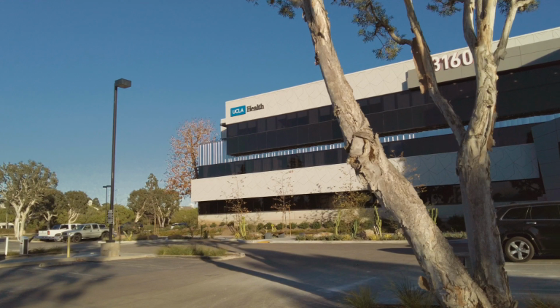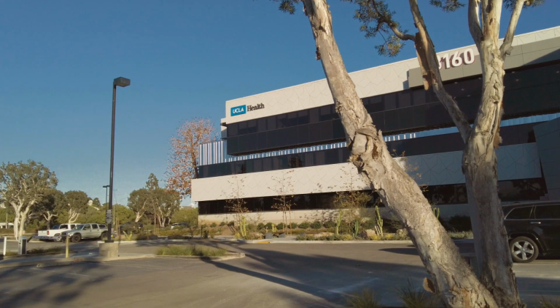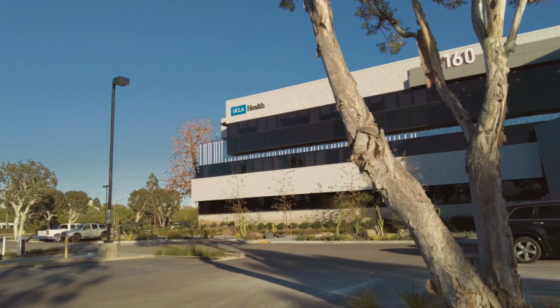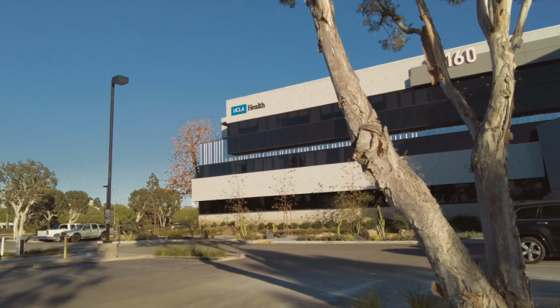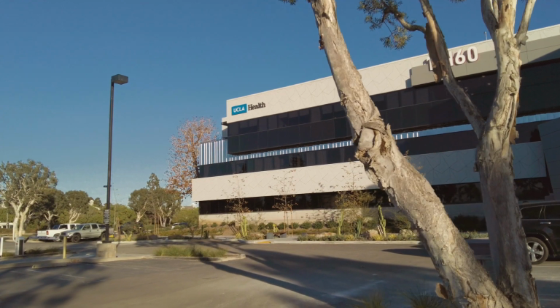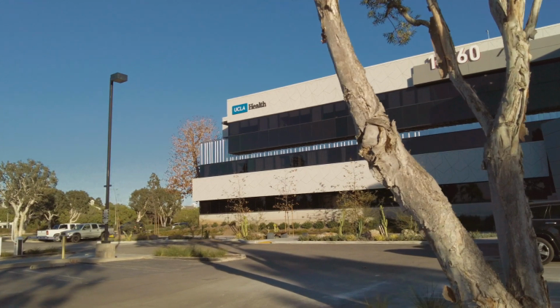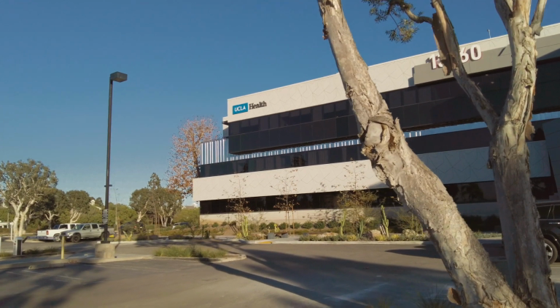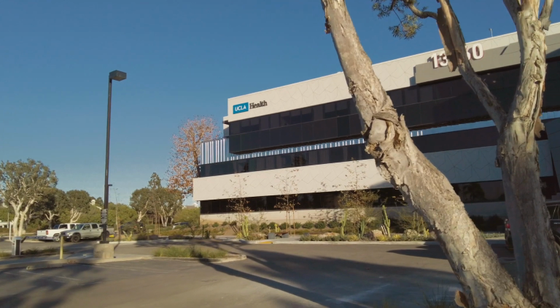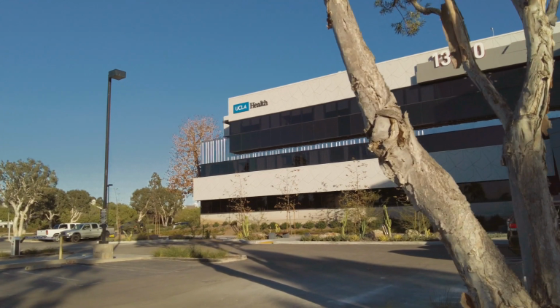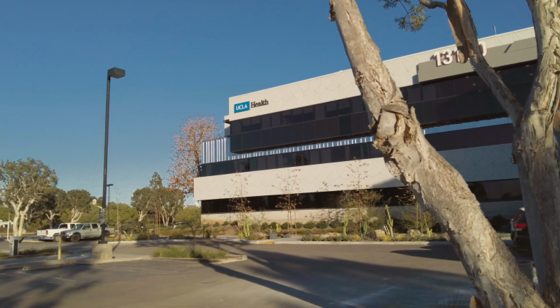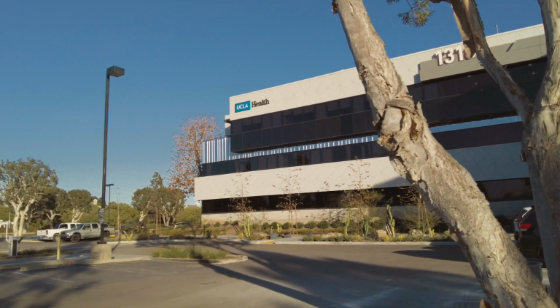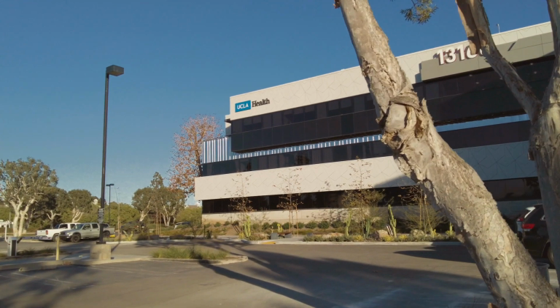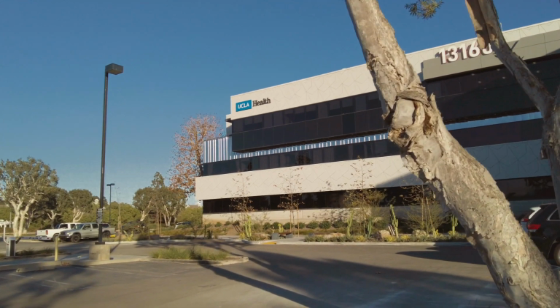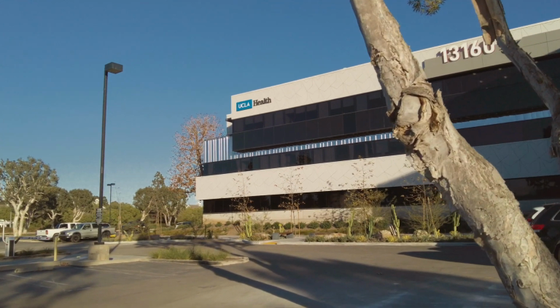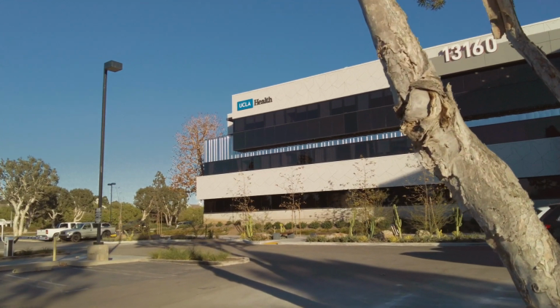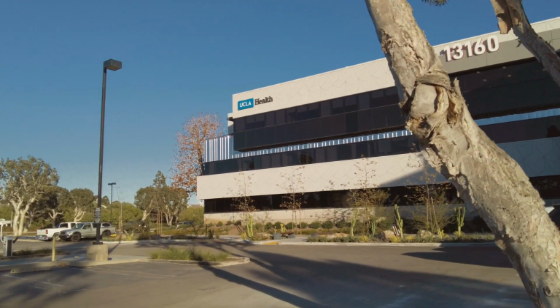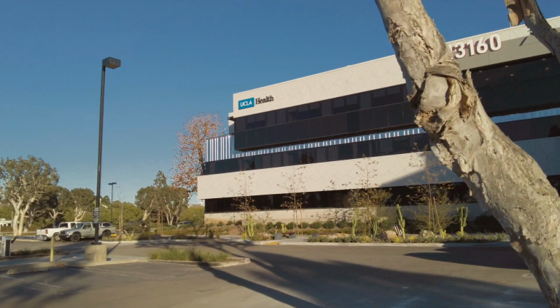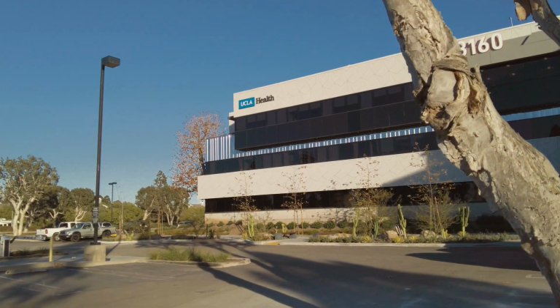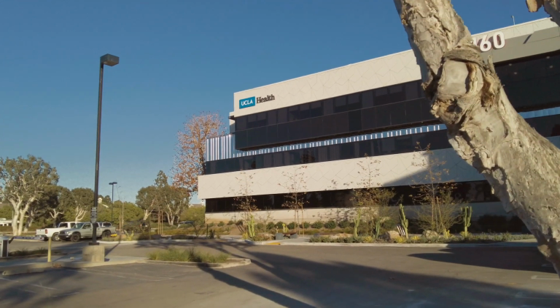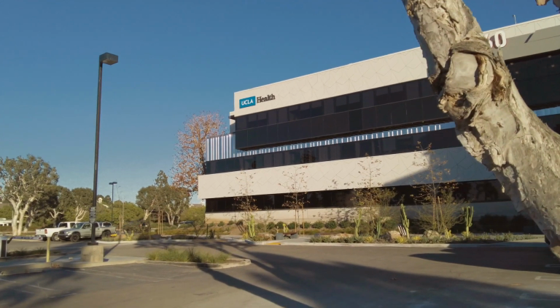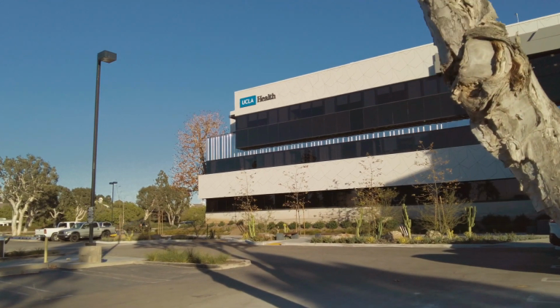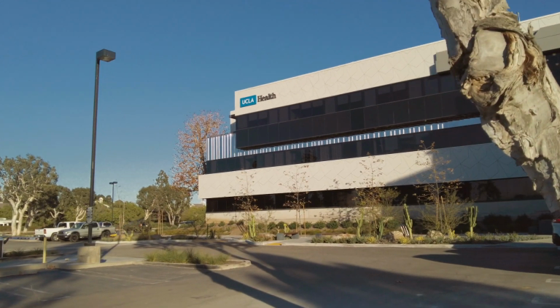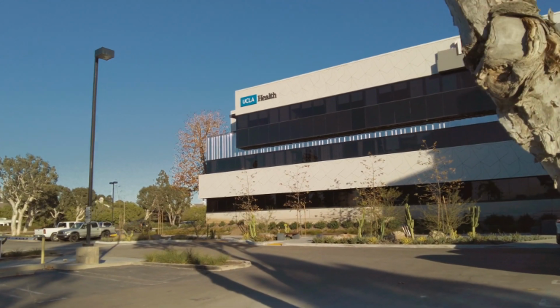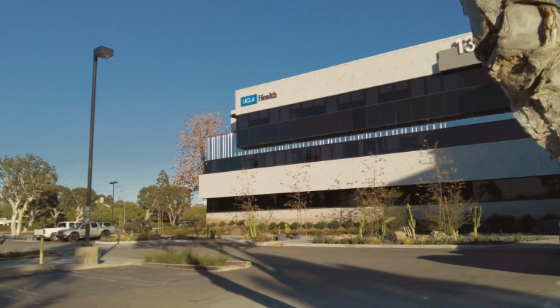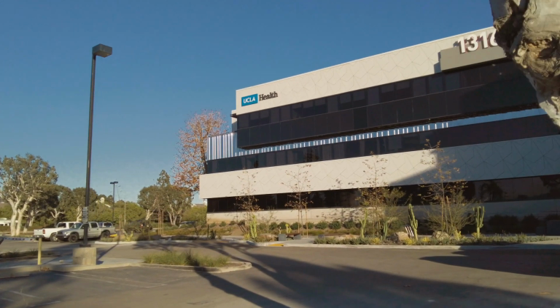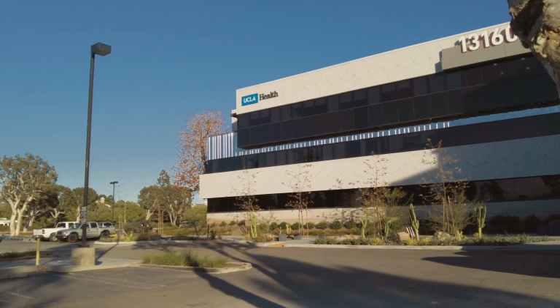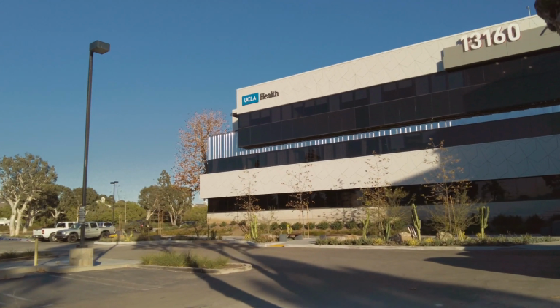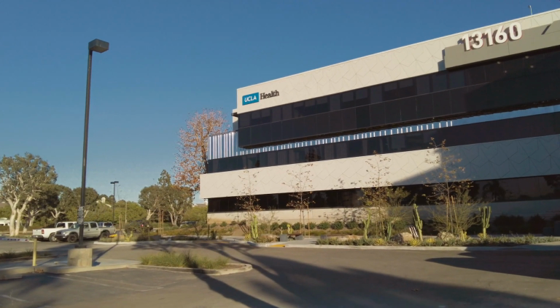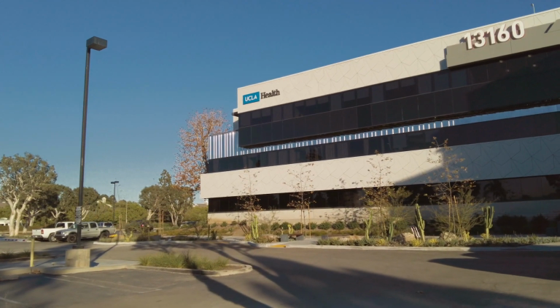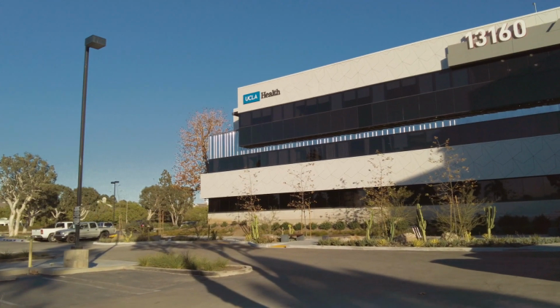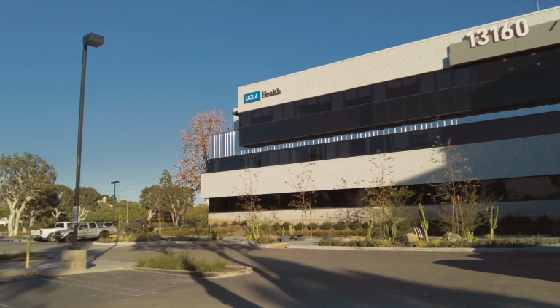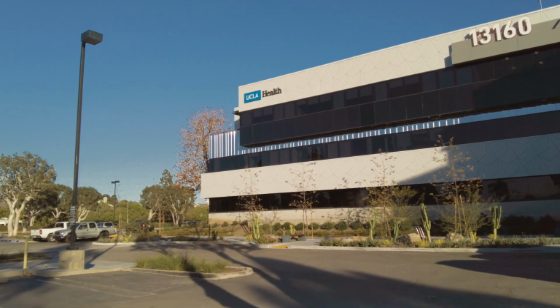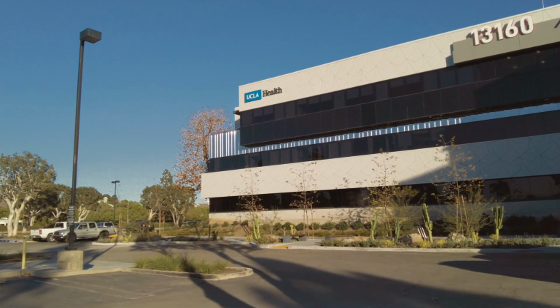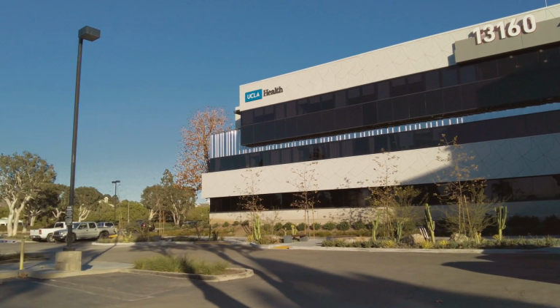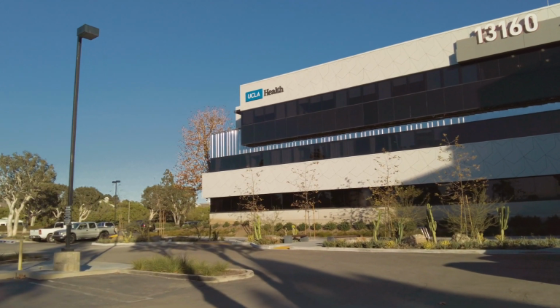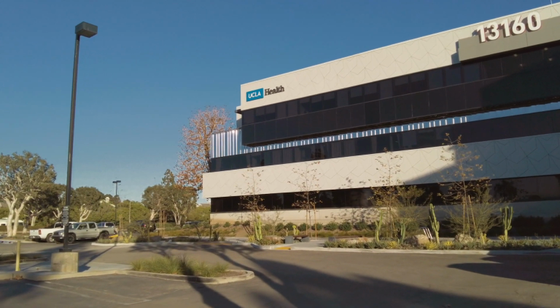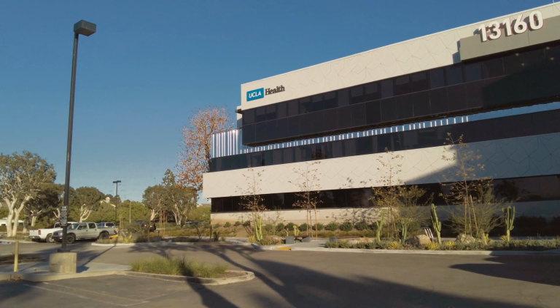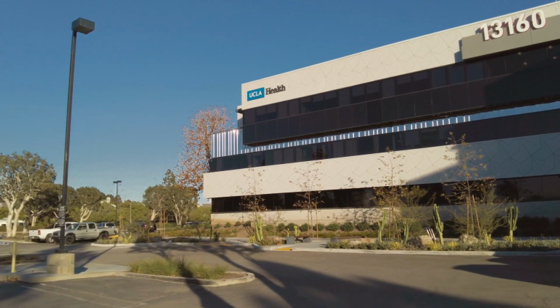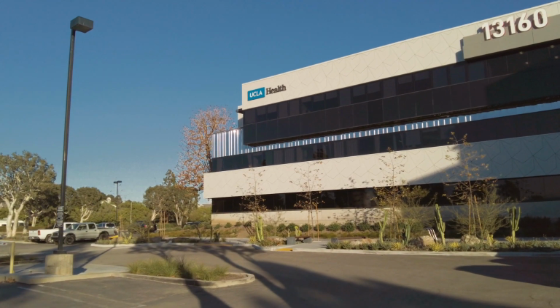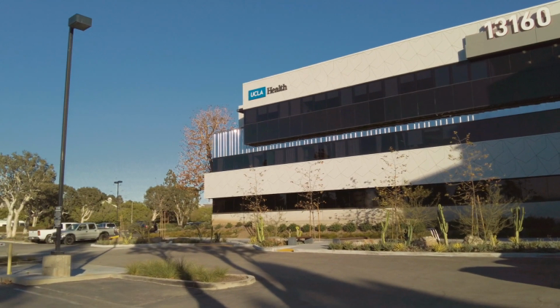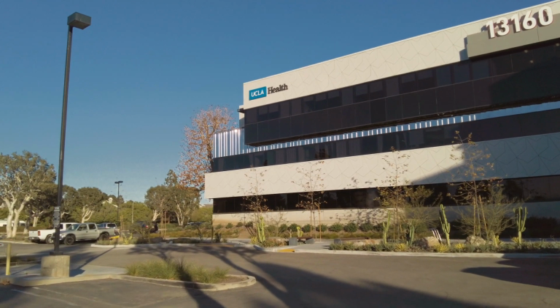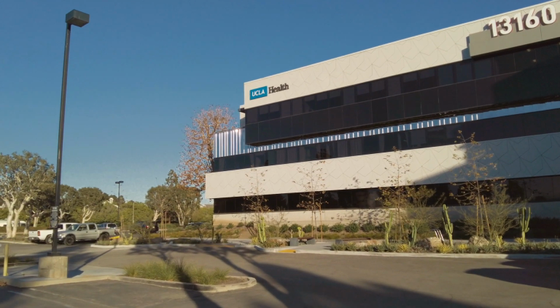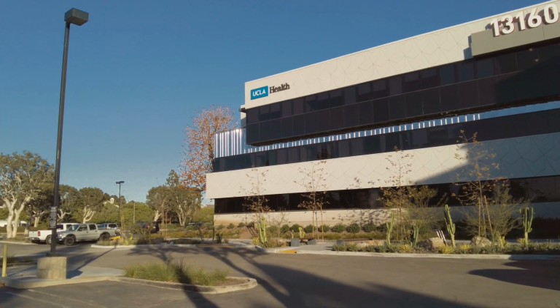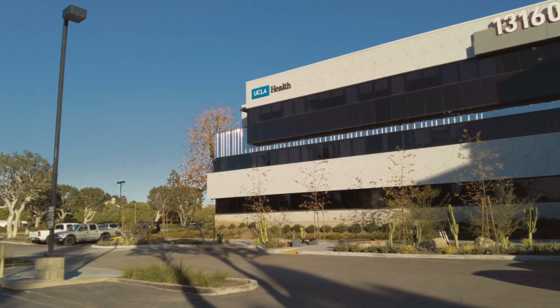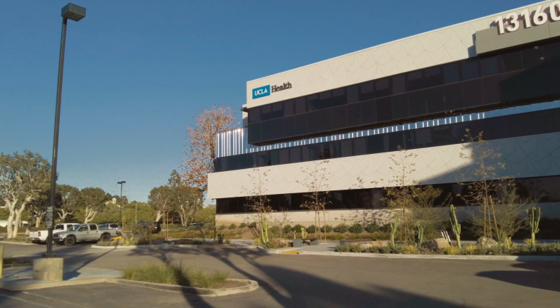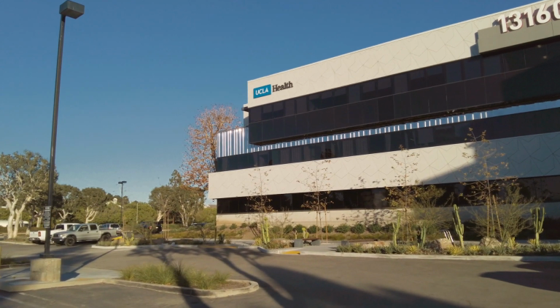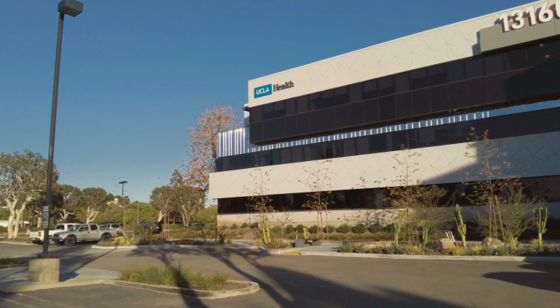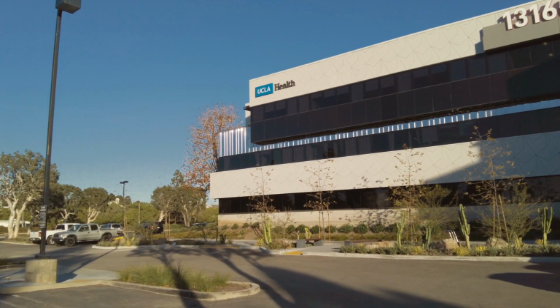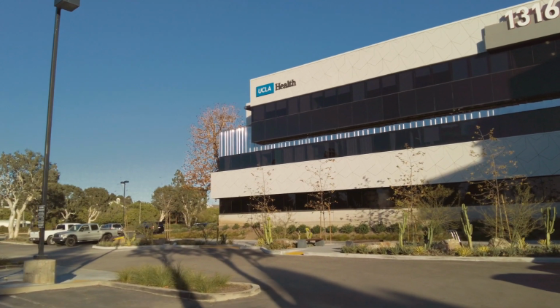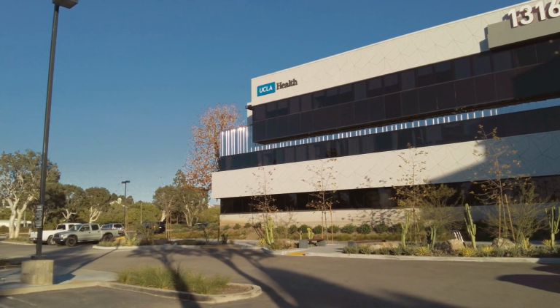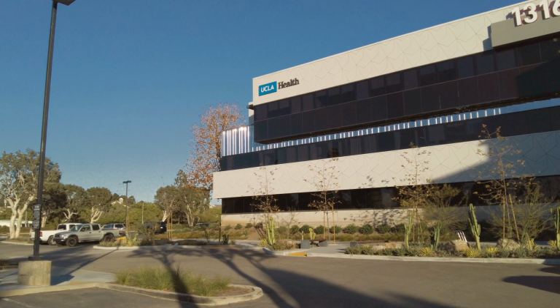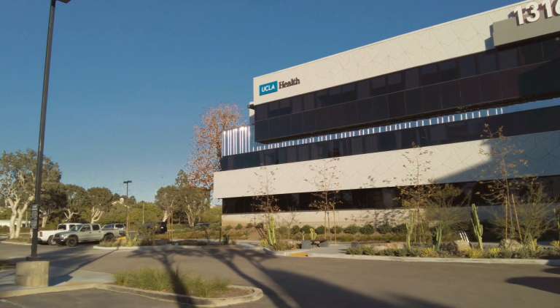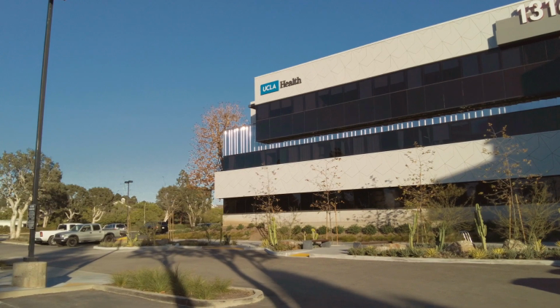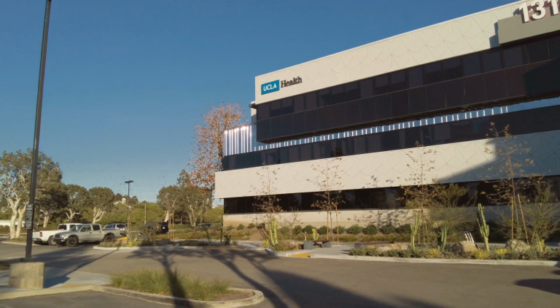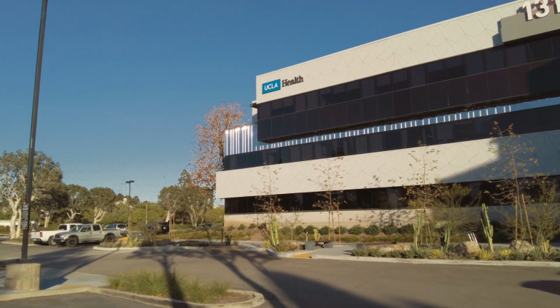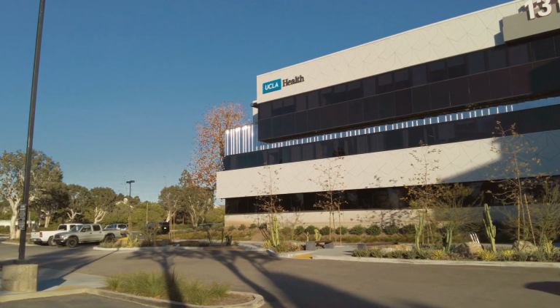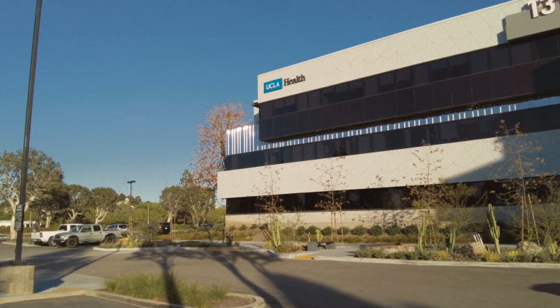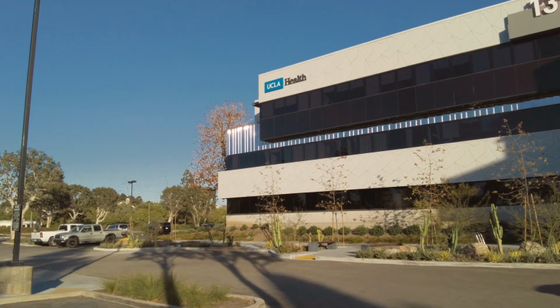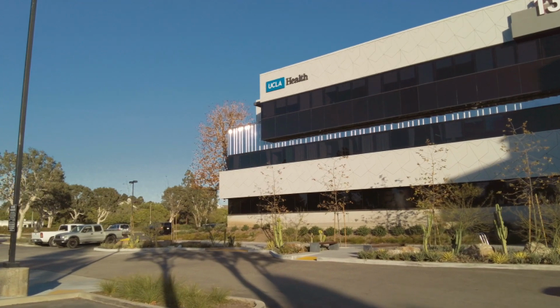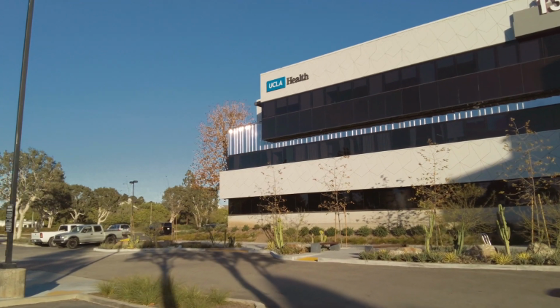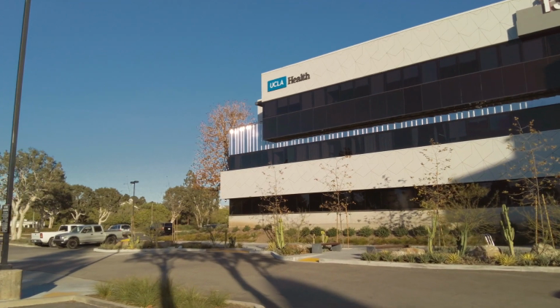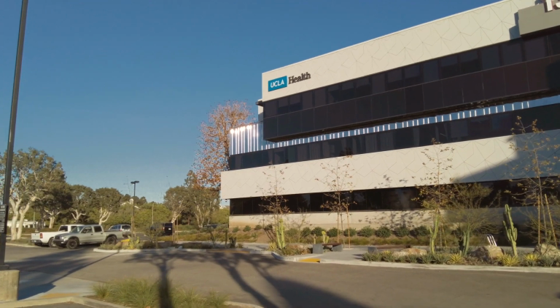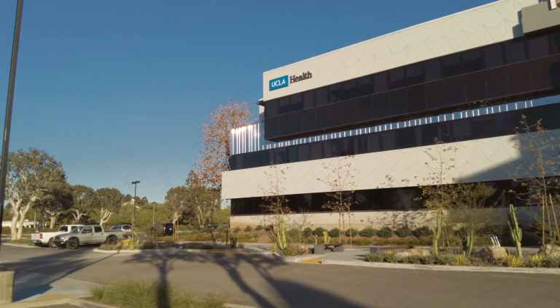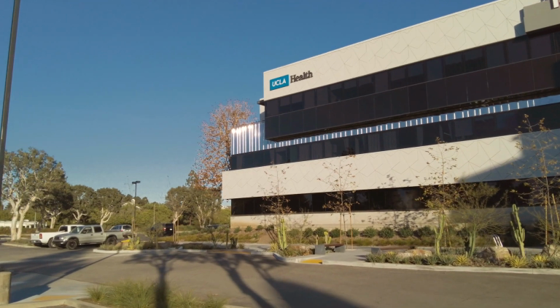For your comfort and convenience, we're proud to offer an easier form of COVID-19 testing that you can do yourself.